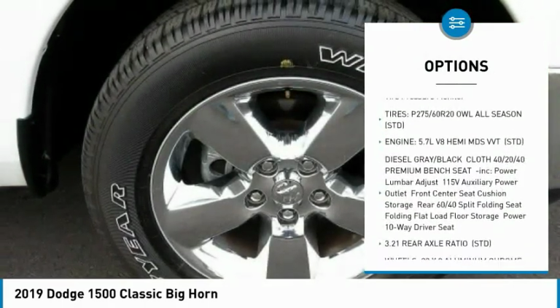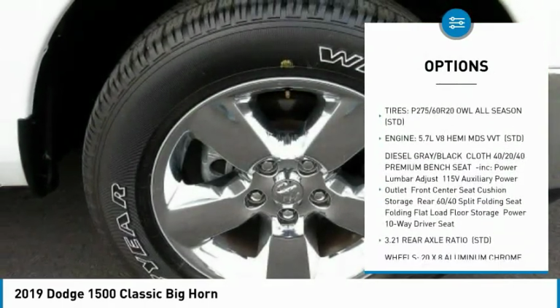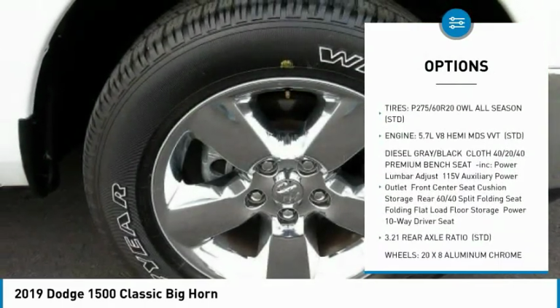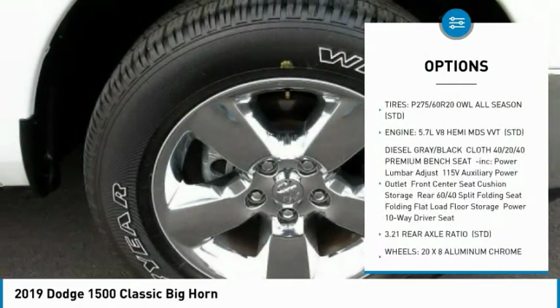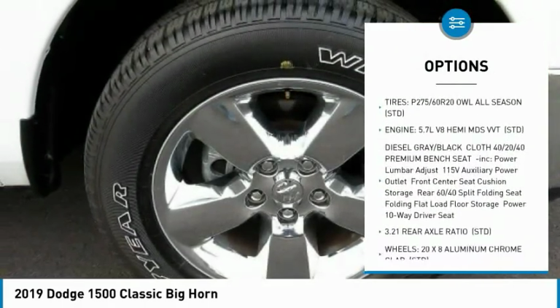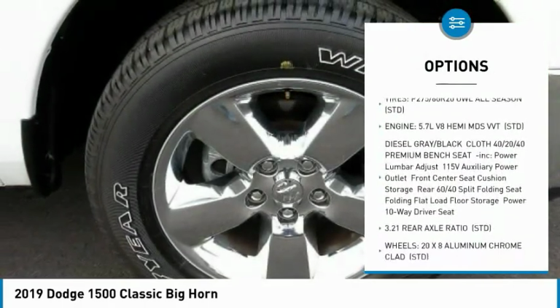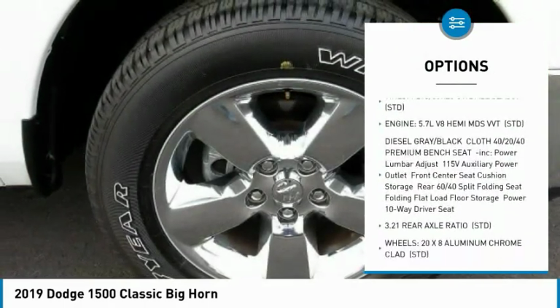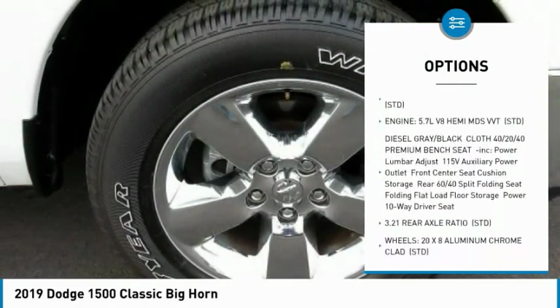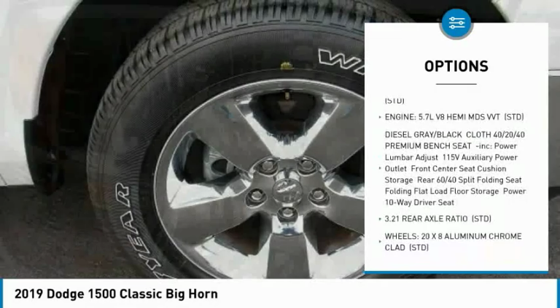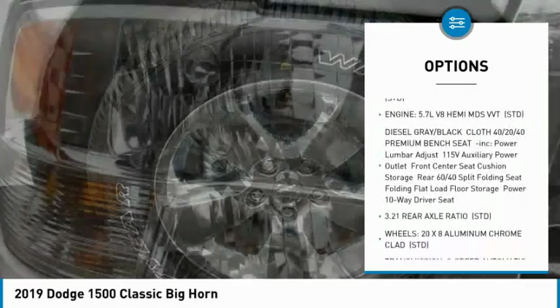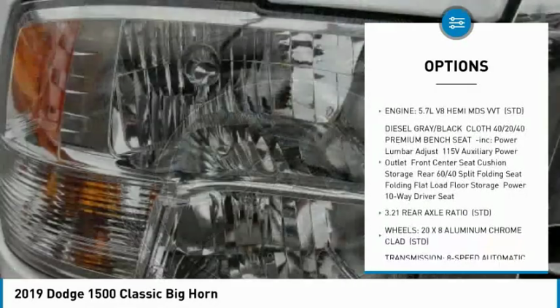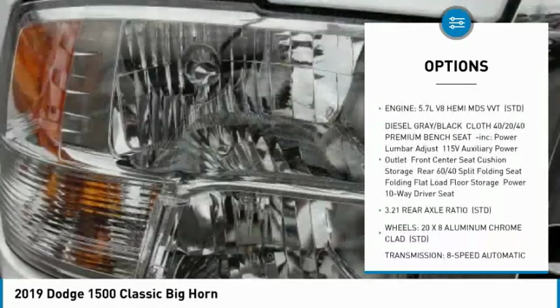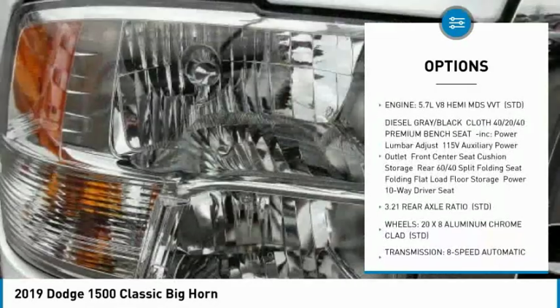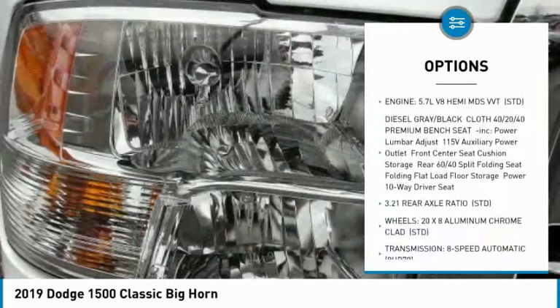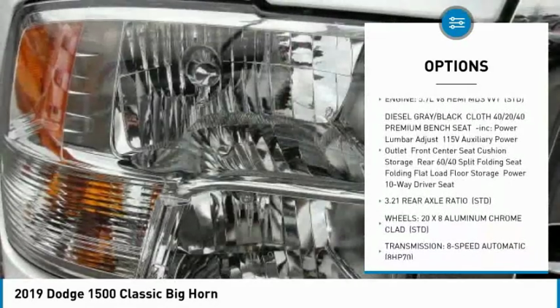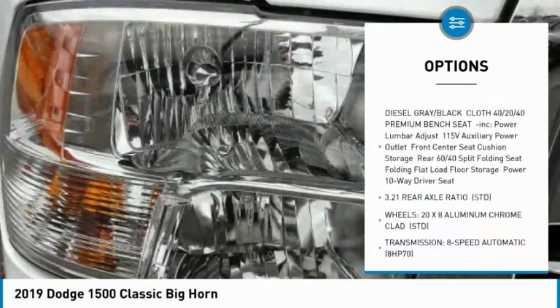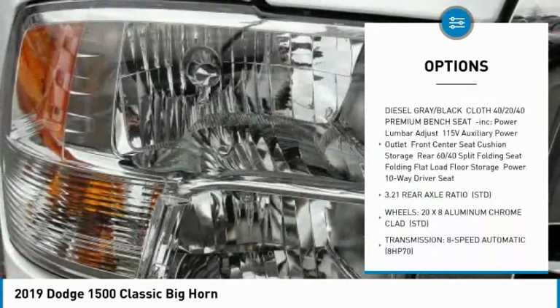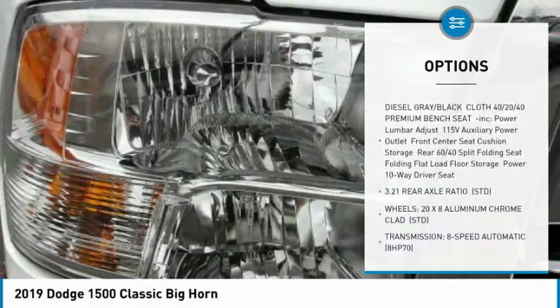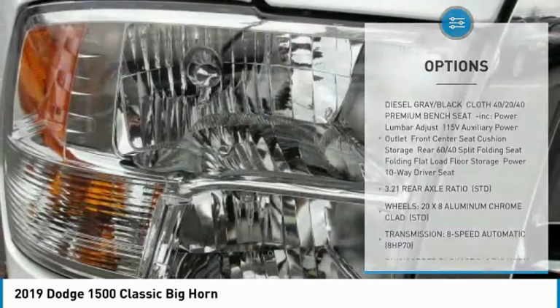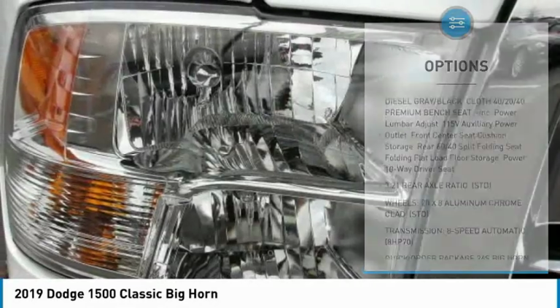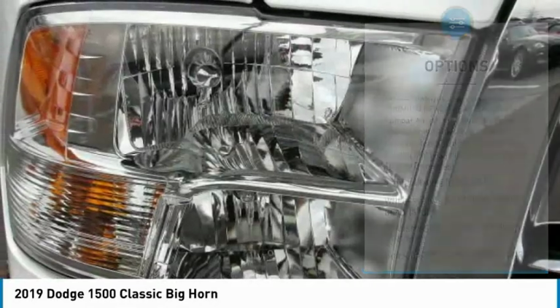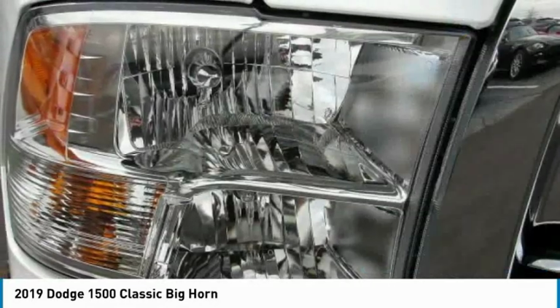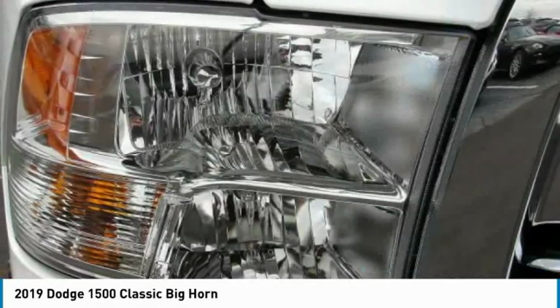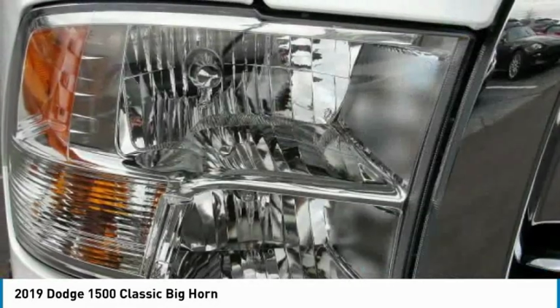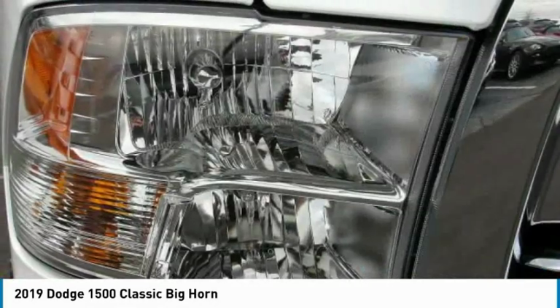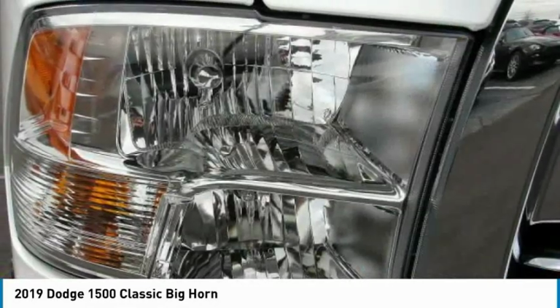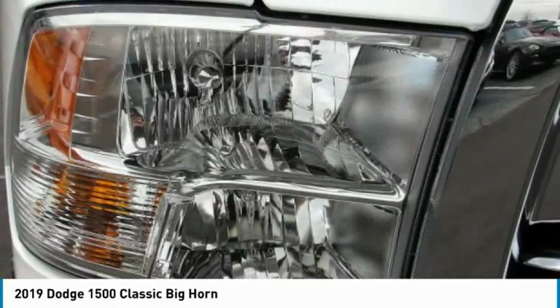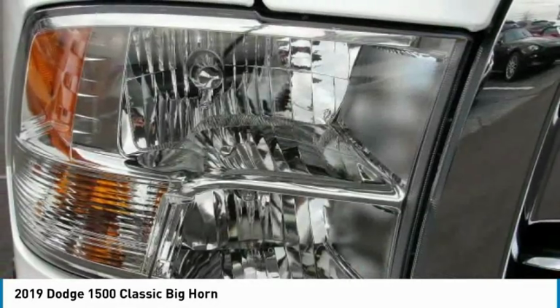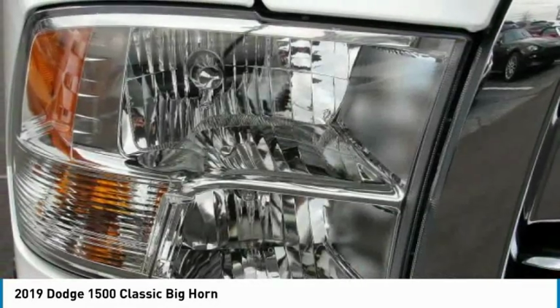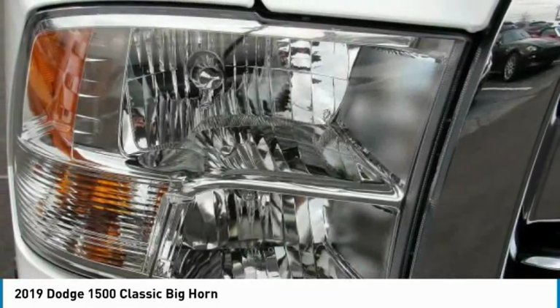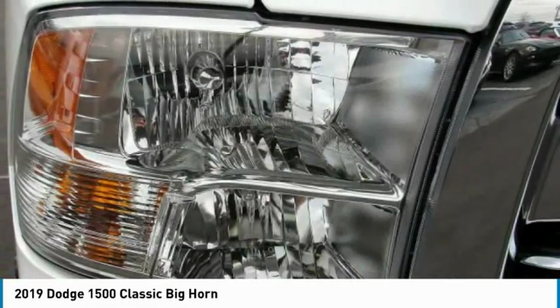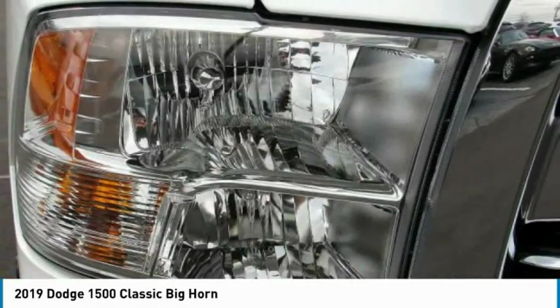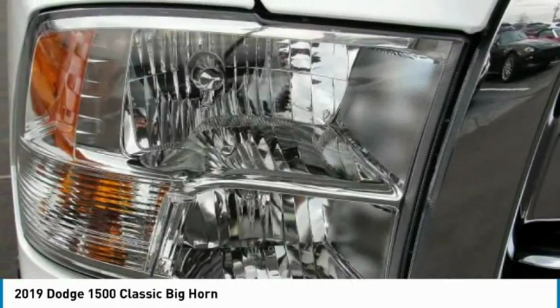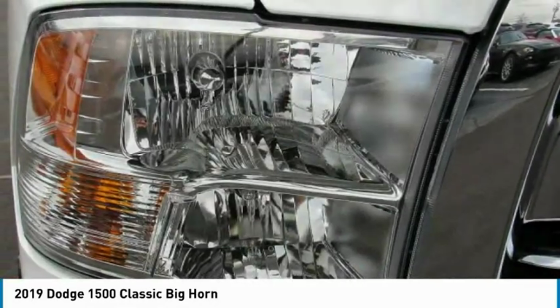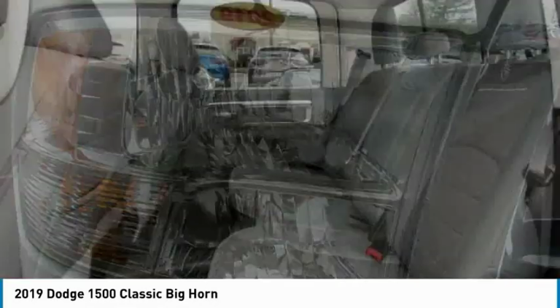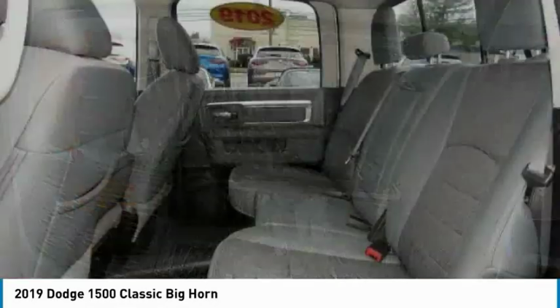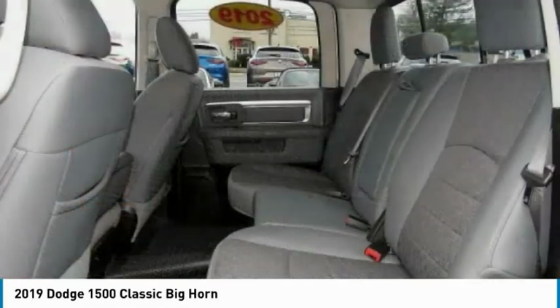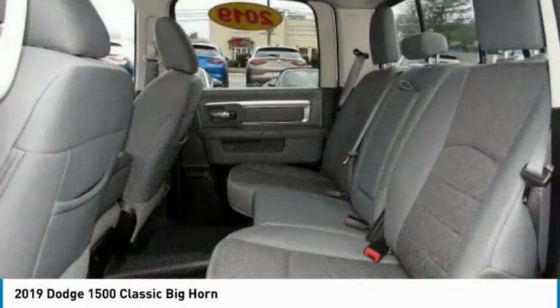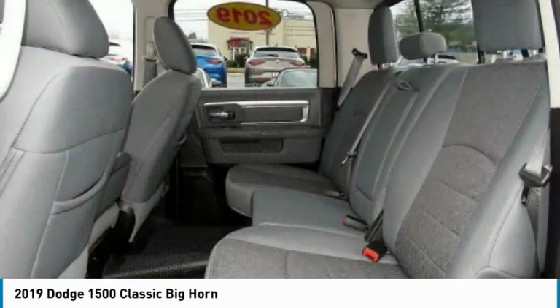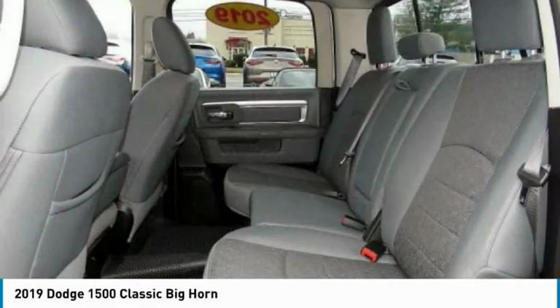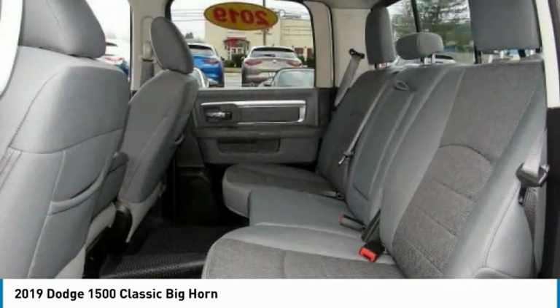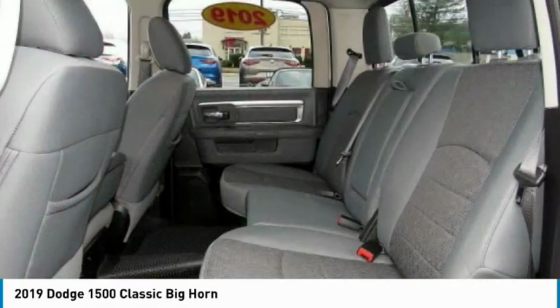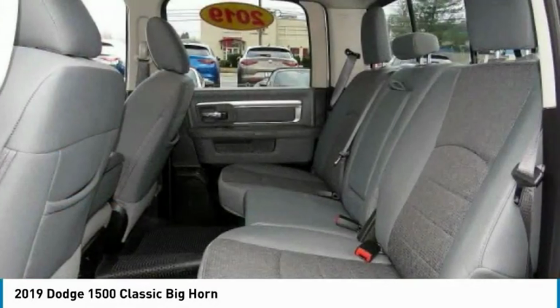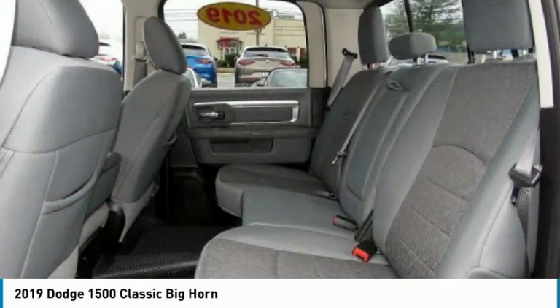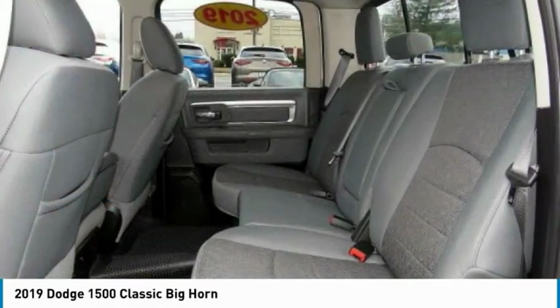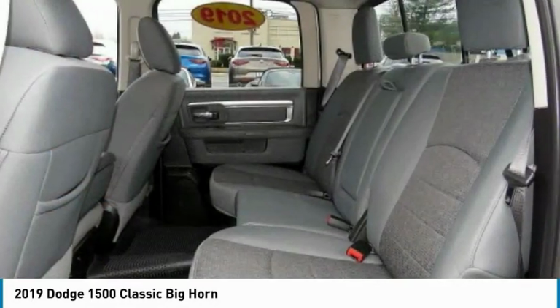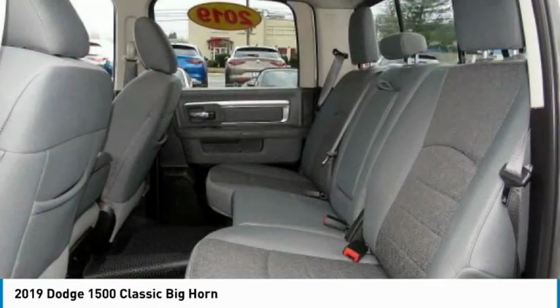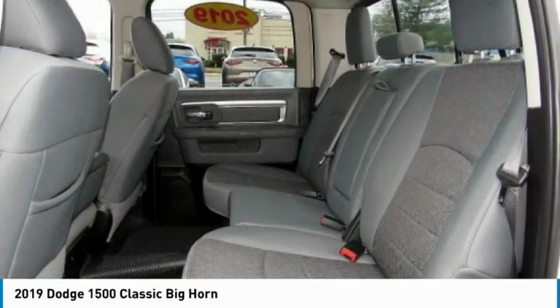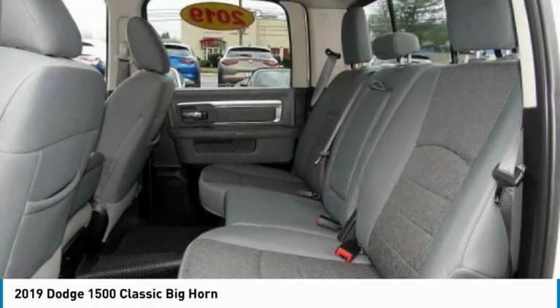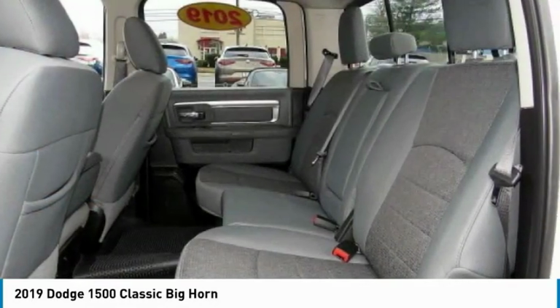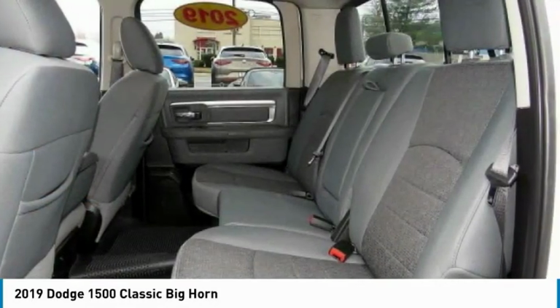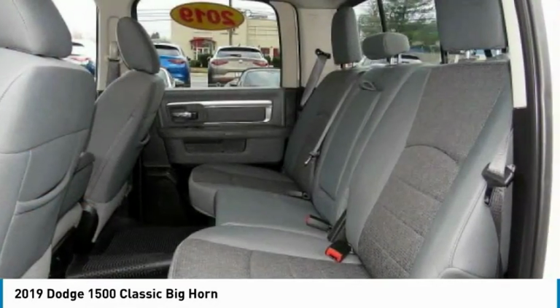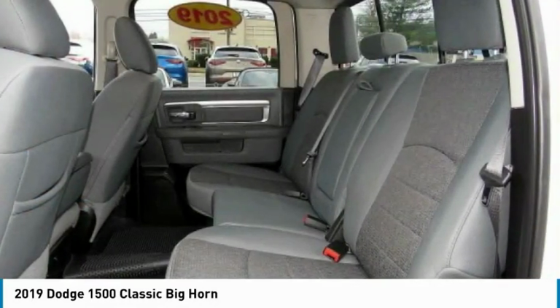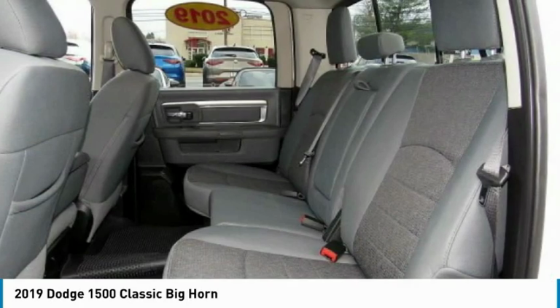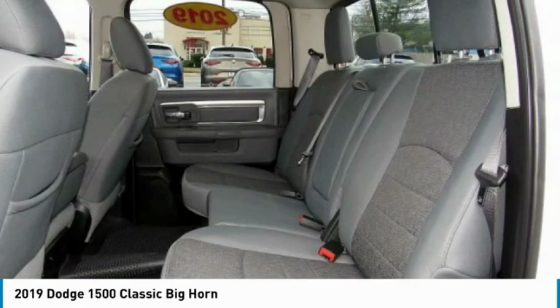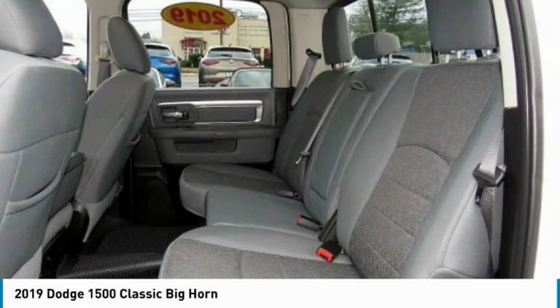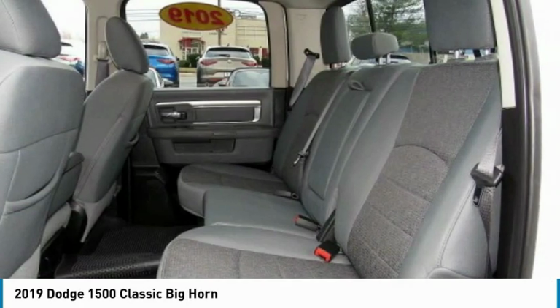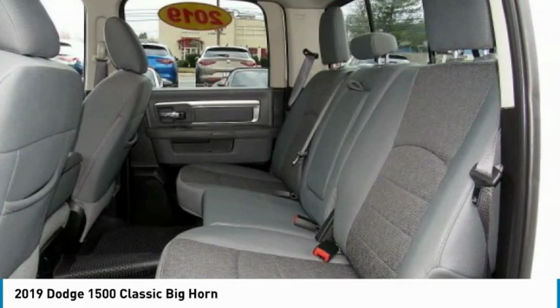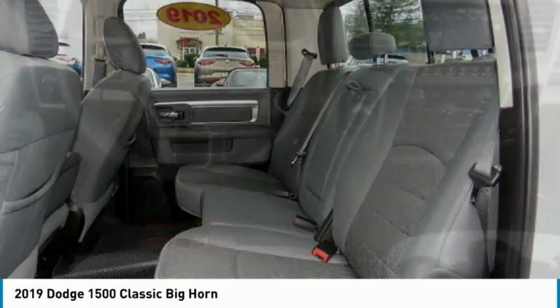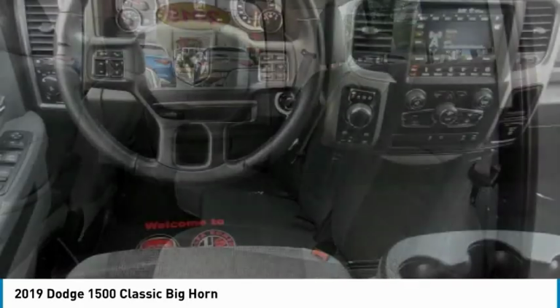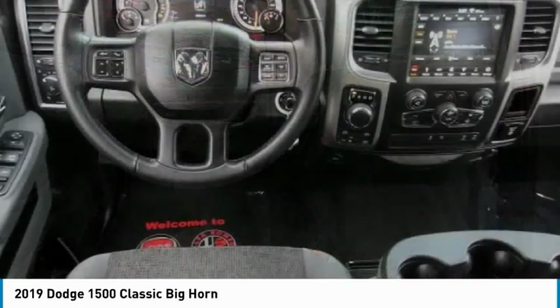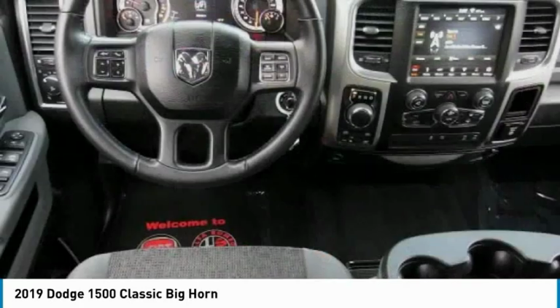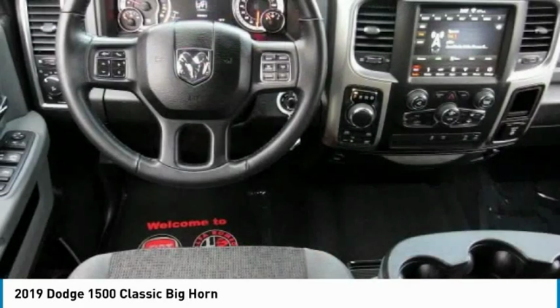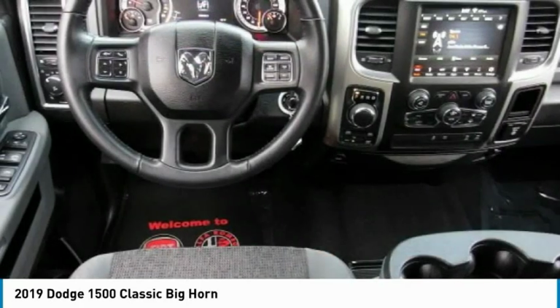Stability control, engine immobilizer, fog lamps, tire pressure monitor. Your new ride is just a phone call away.